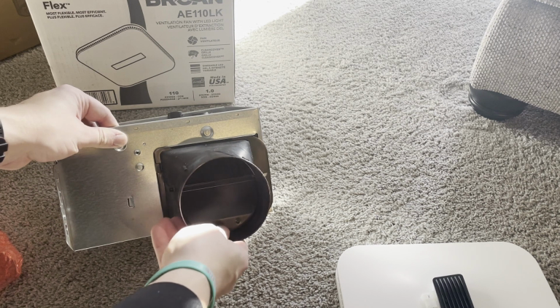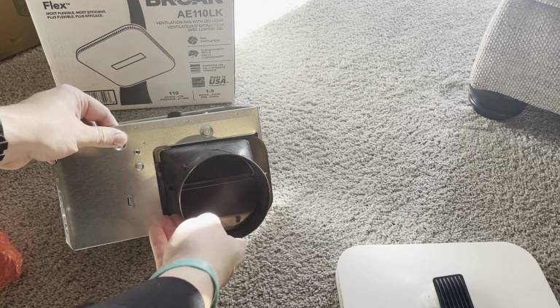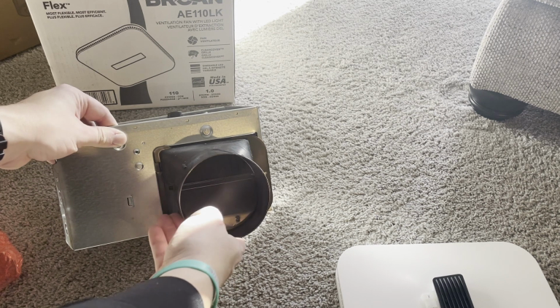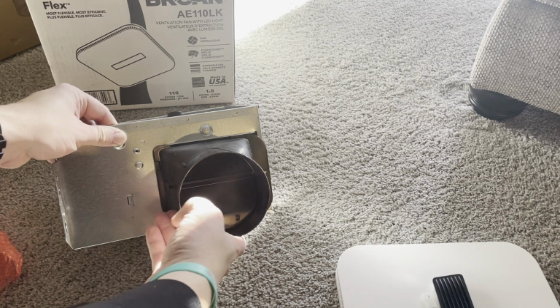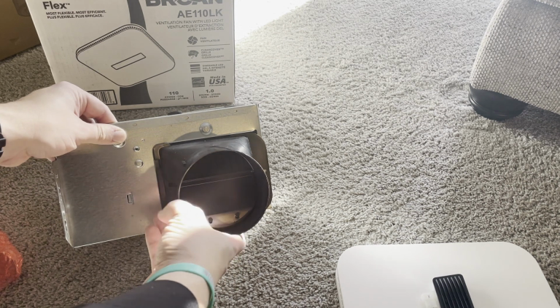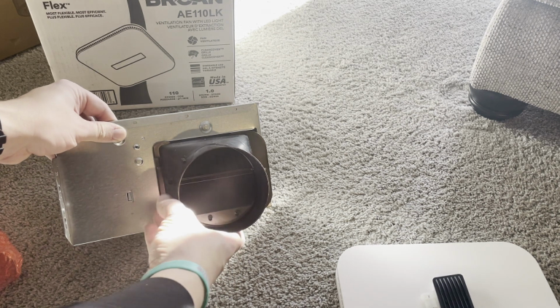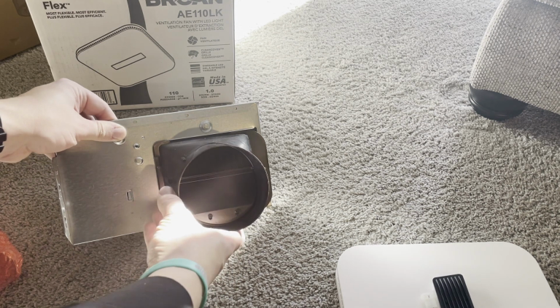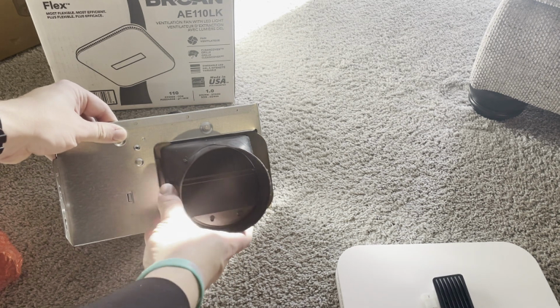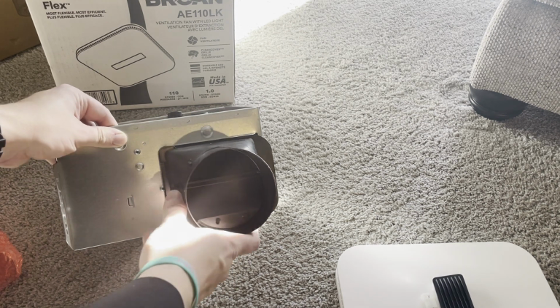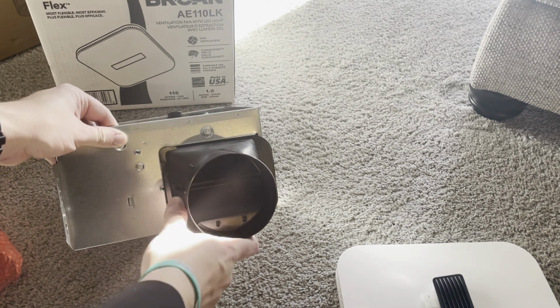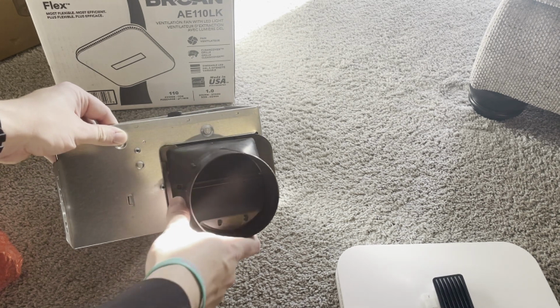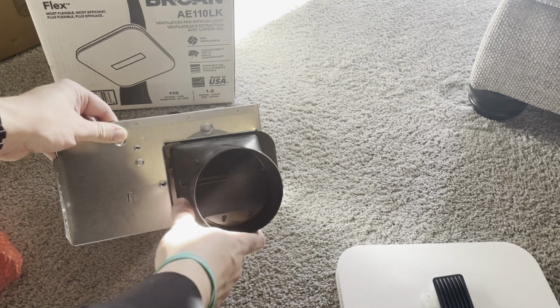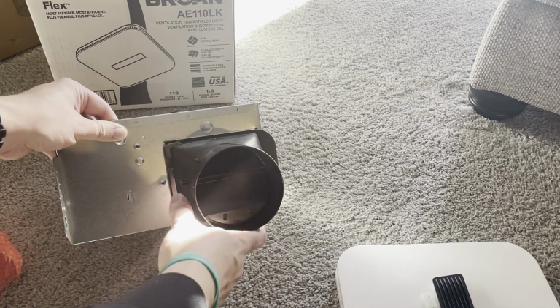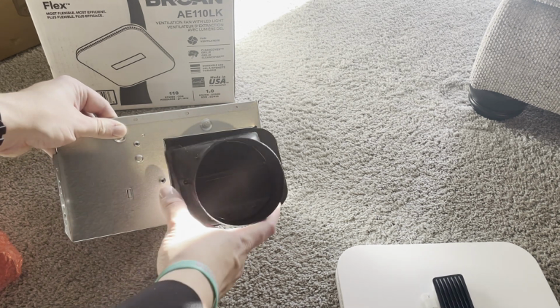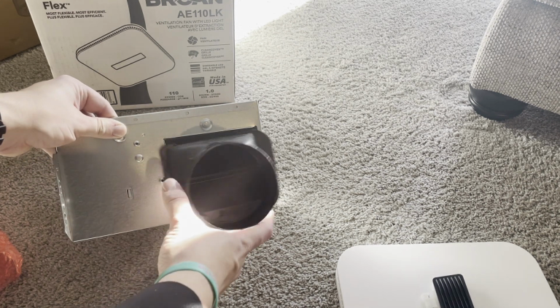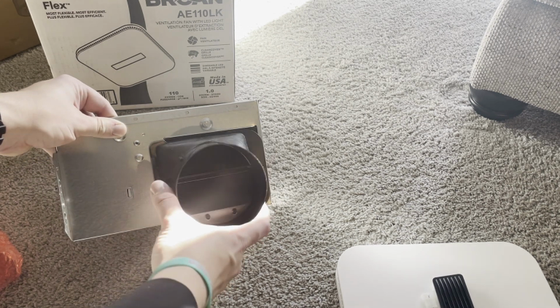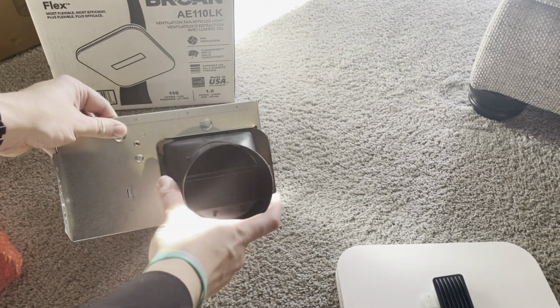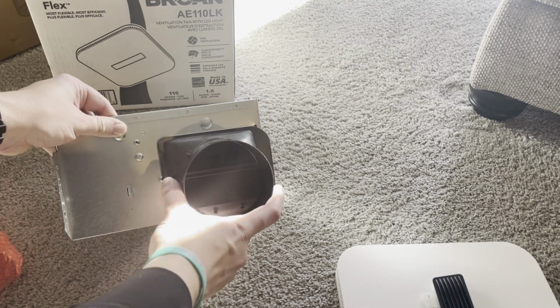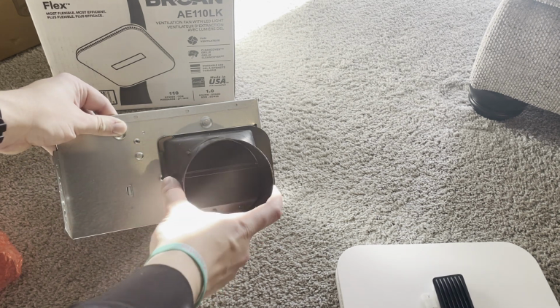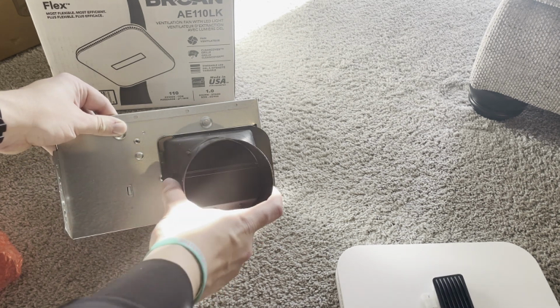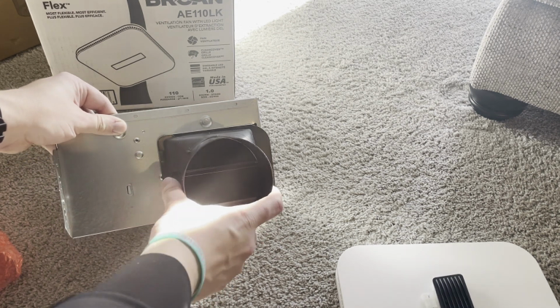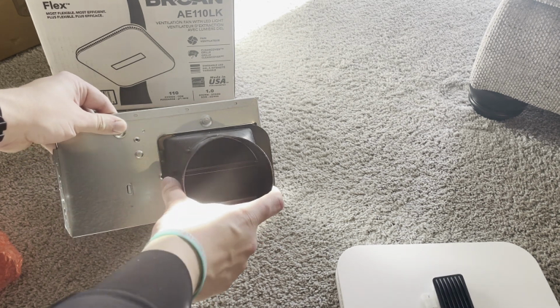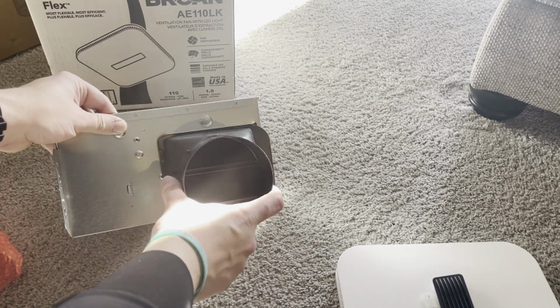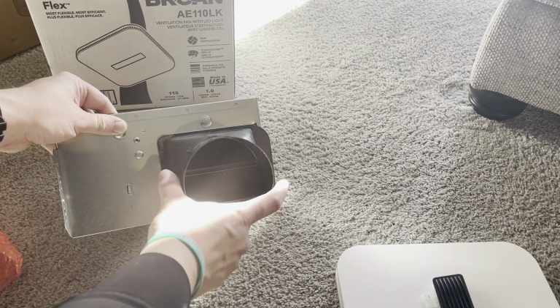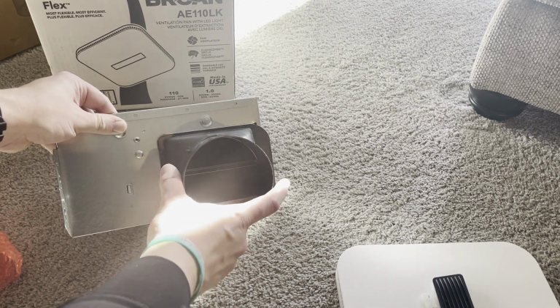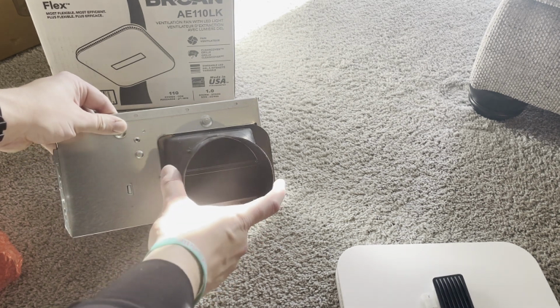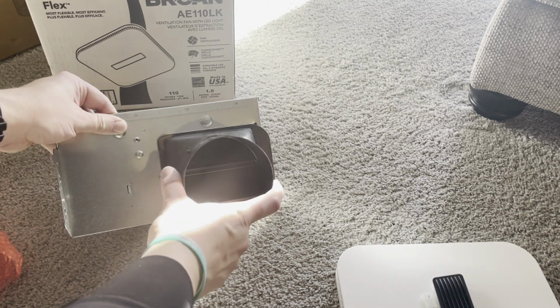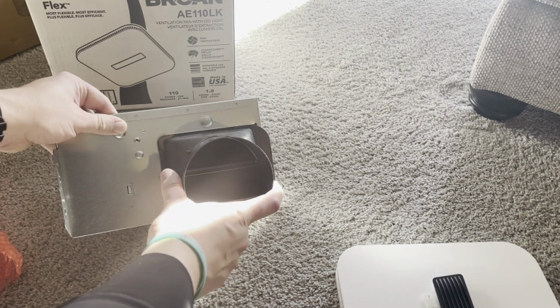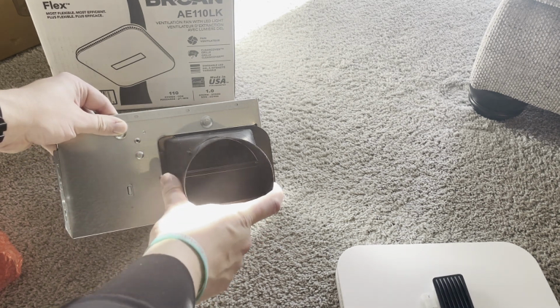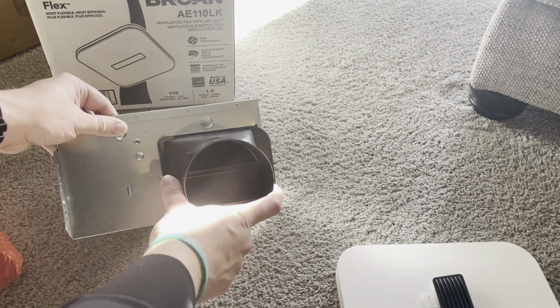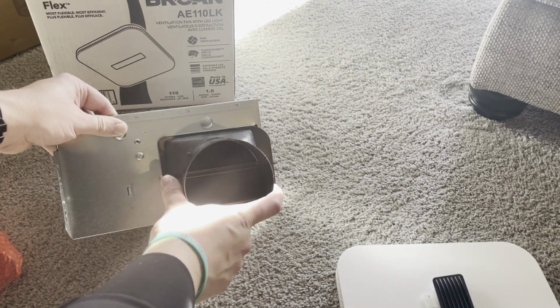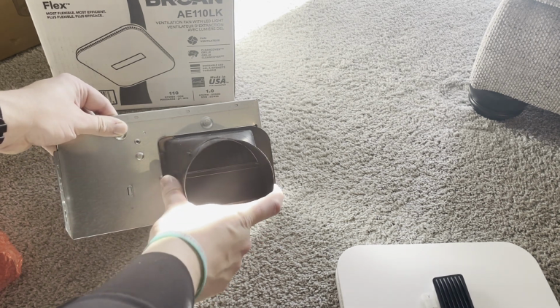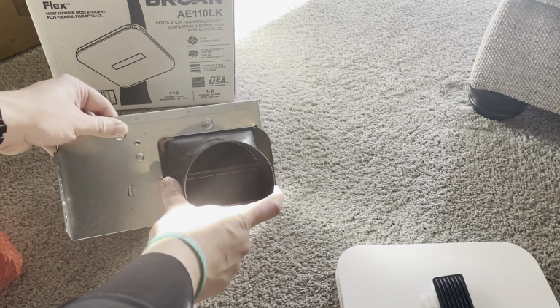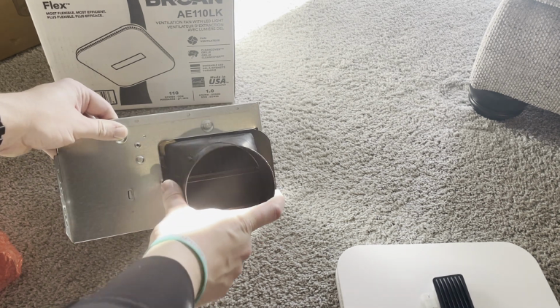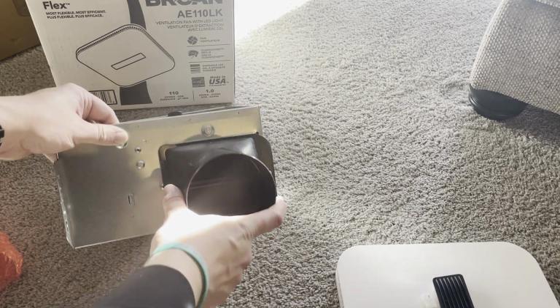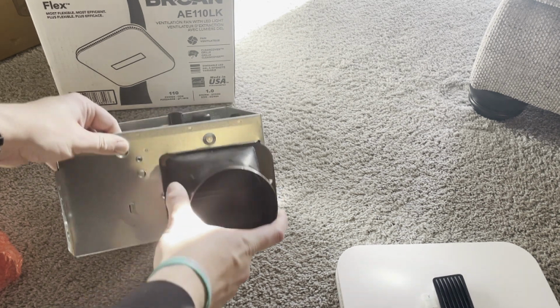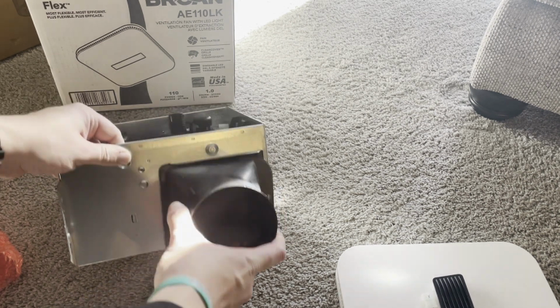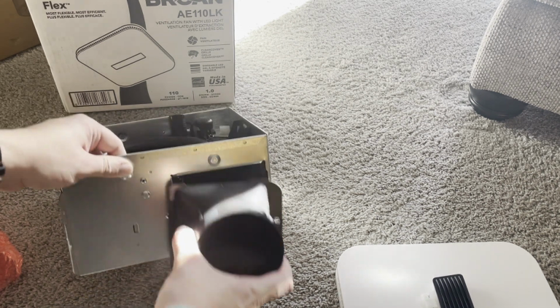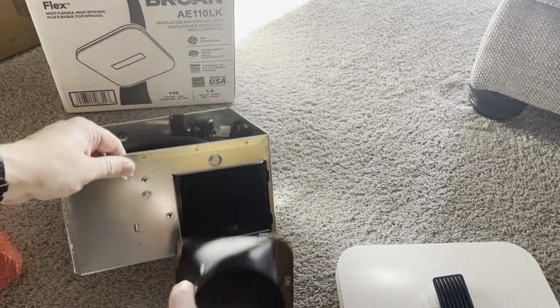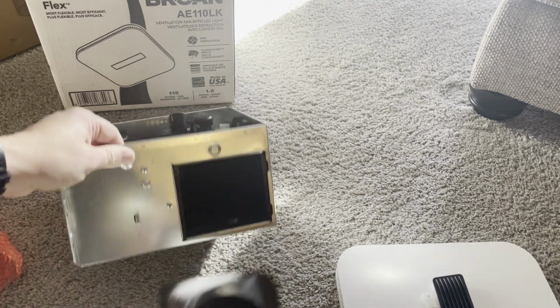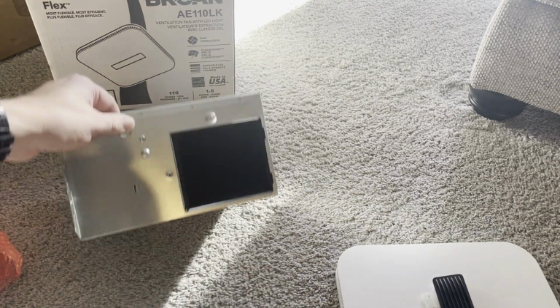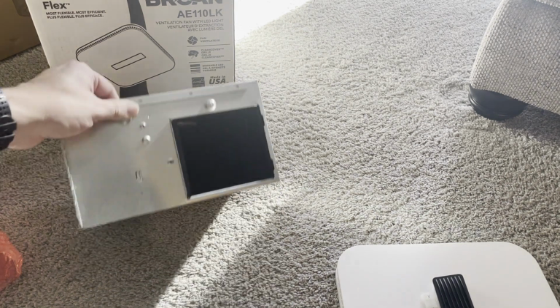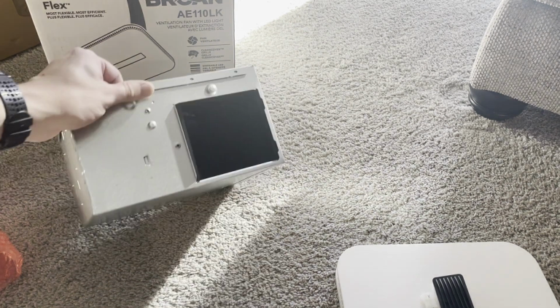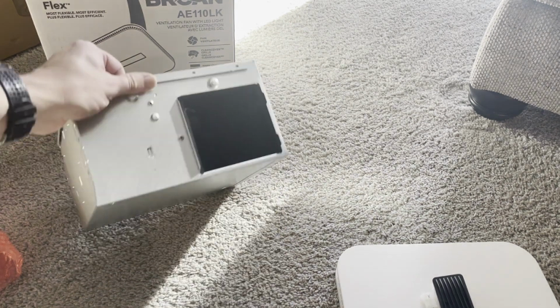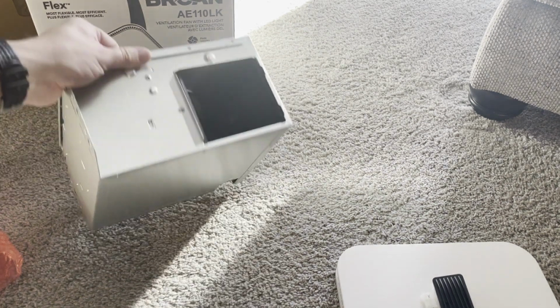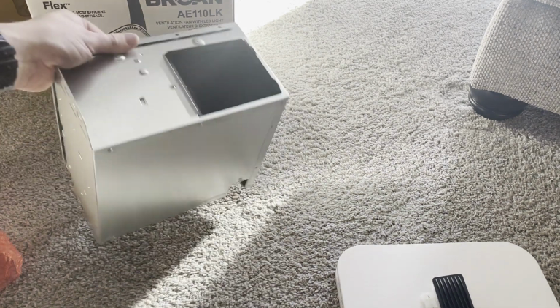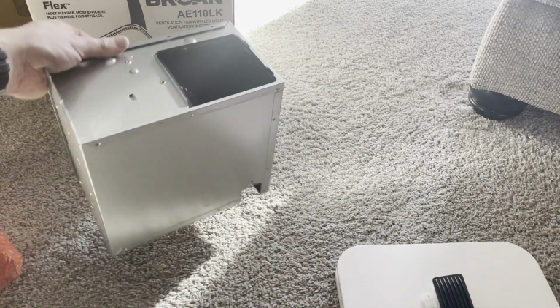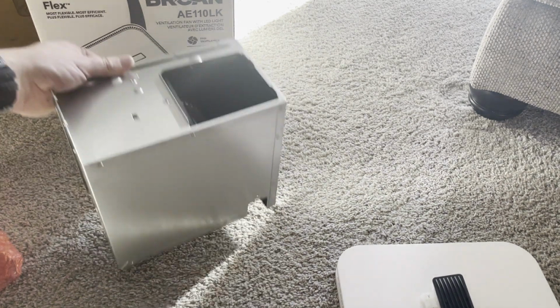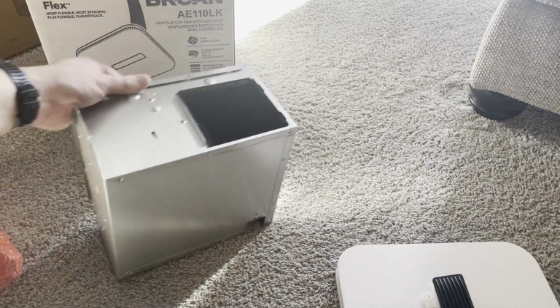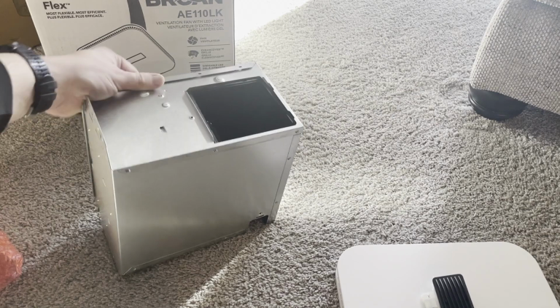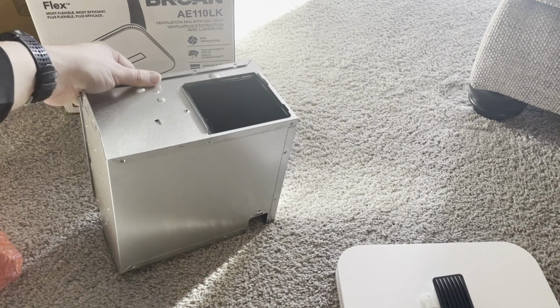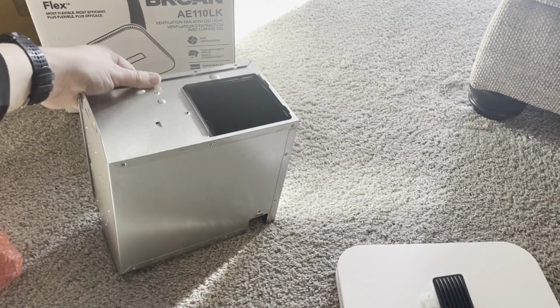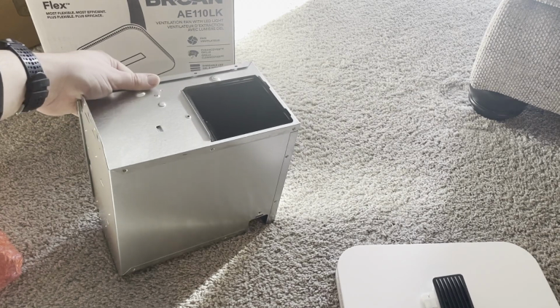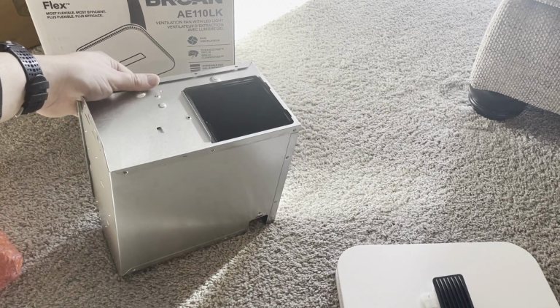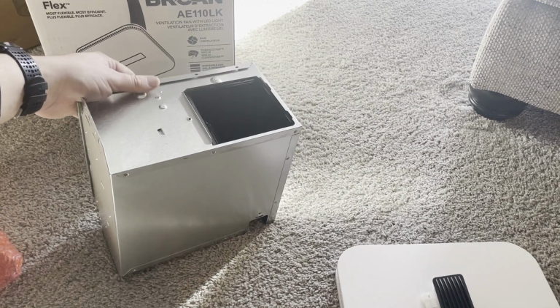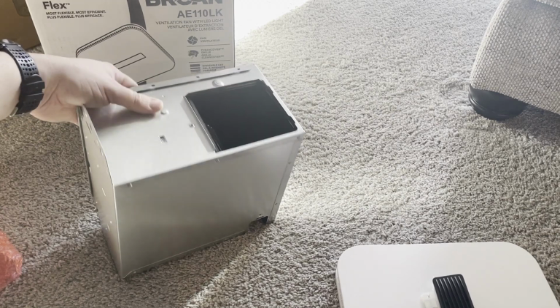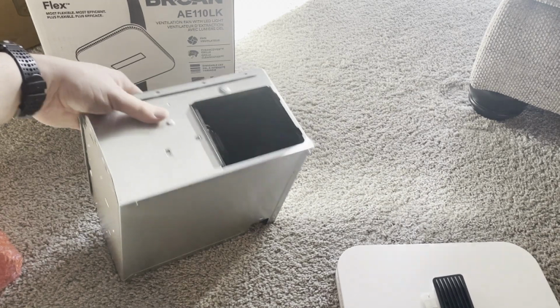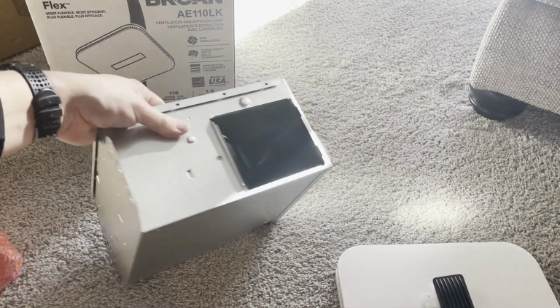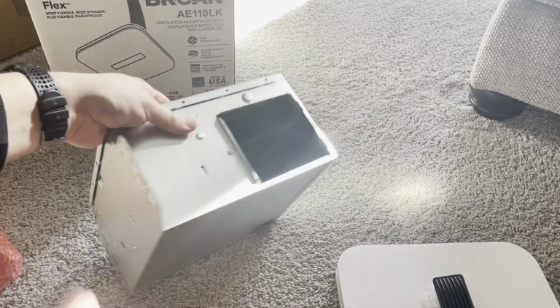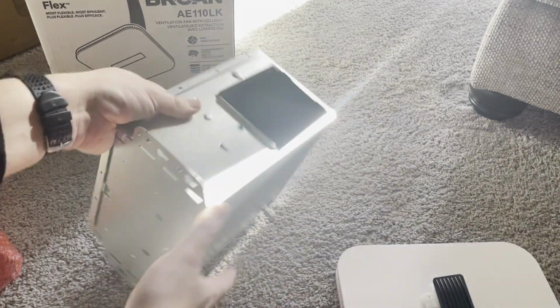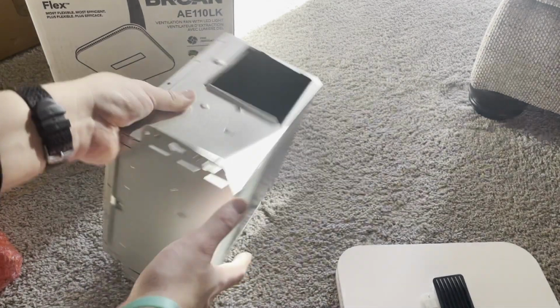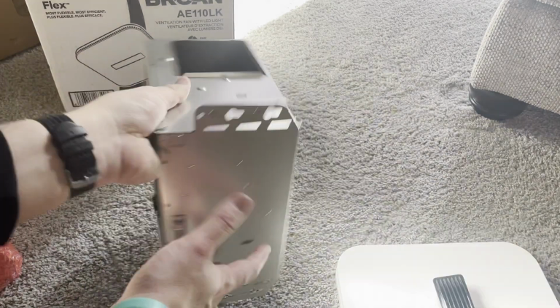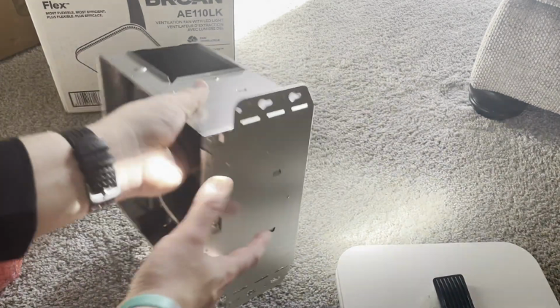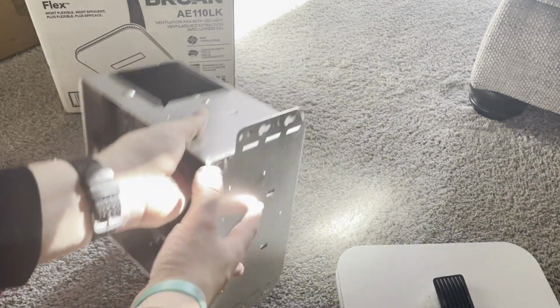That will go into your exhaust vent, going outside of your house. This part will be in the ceiling, this way.